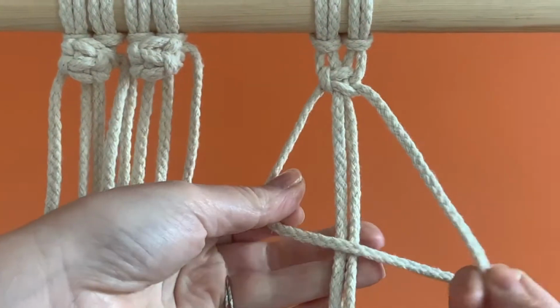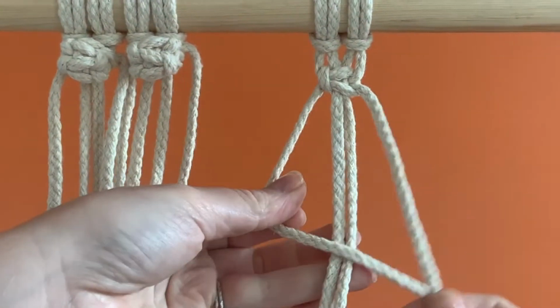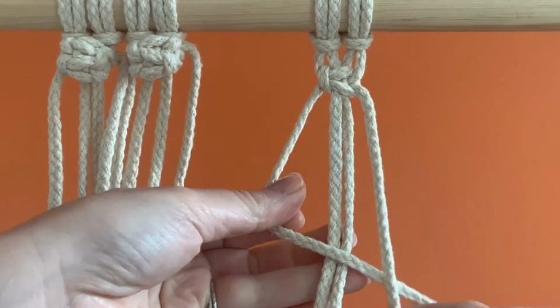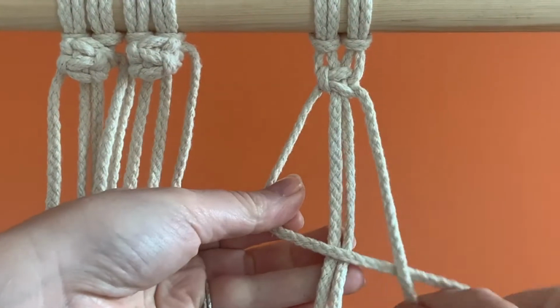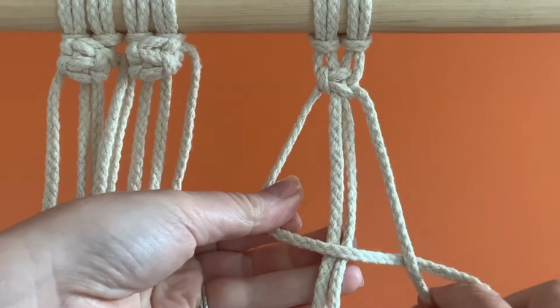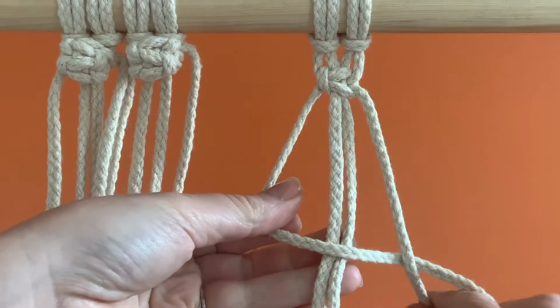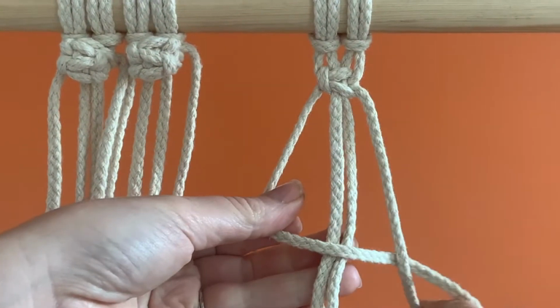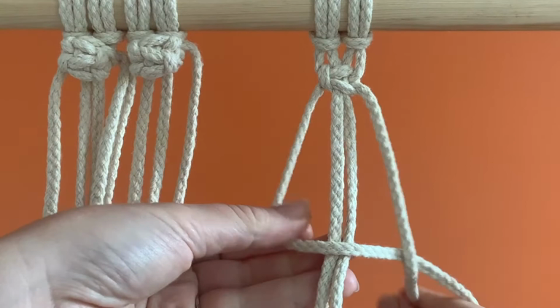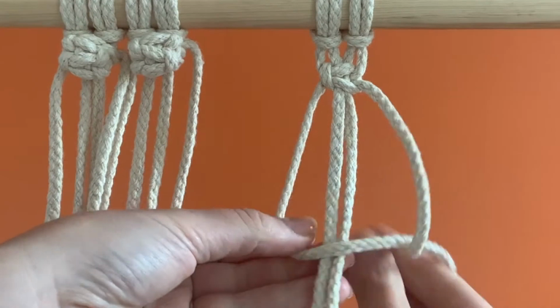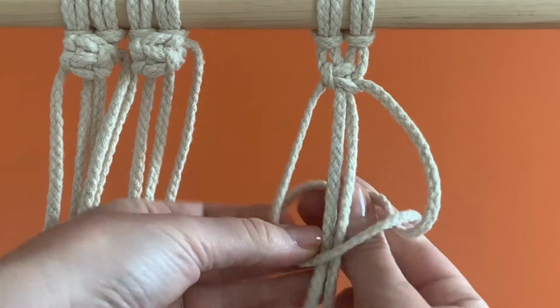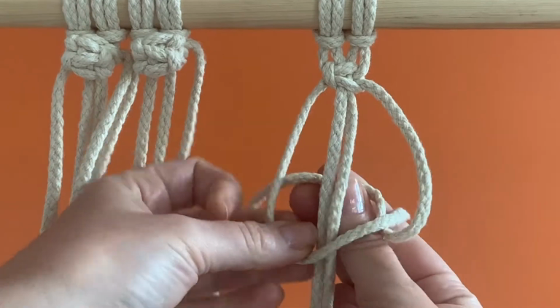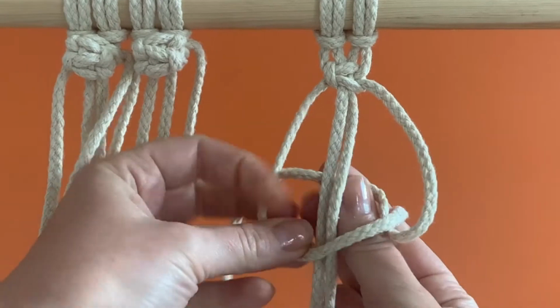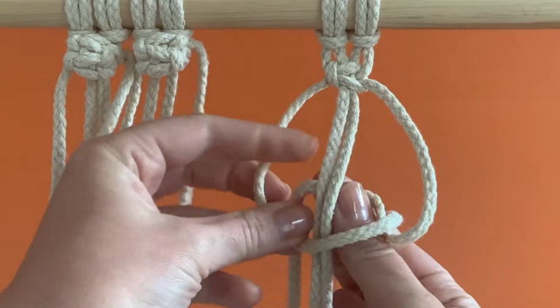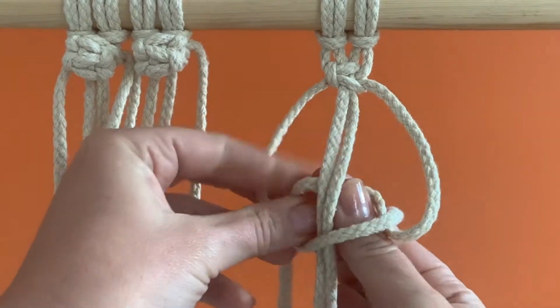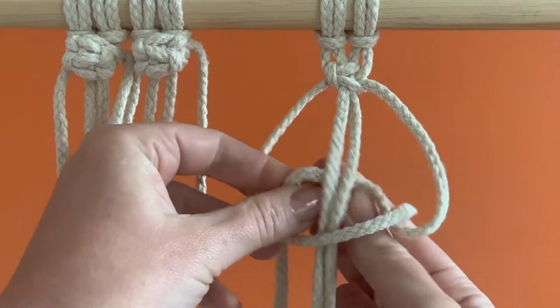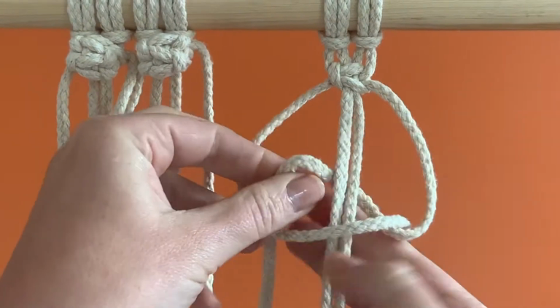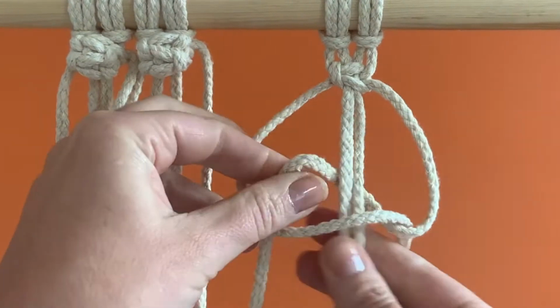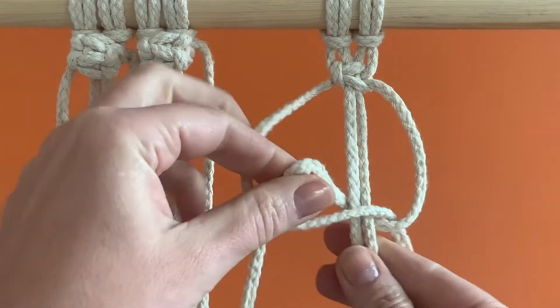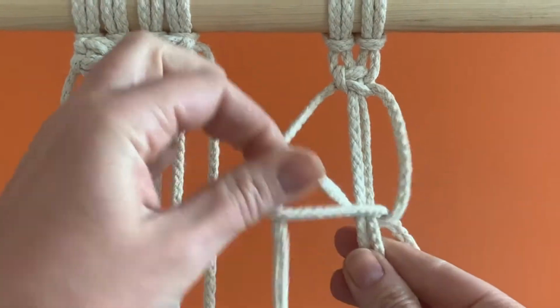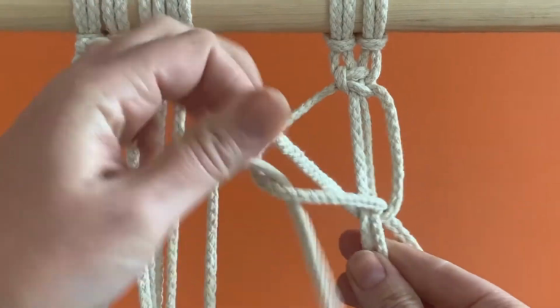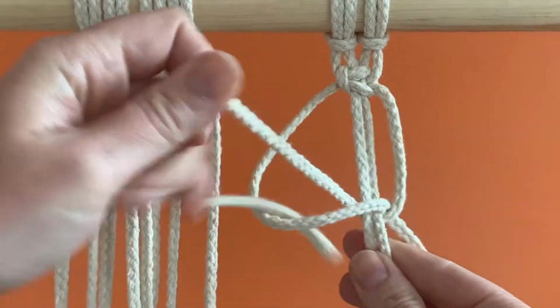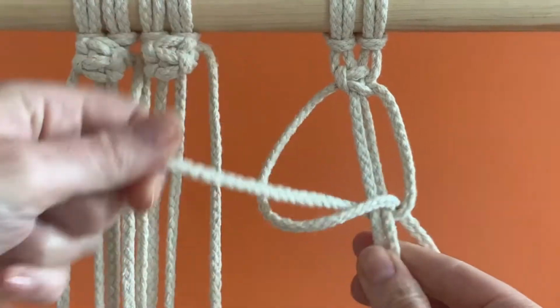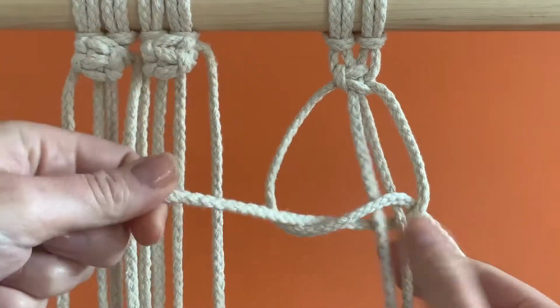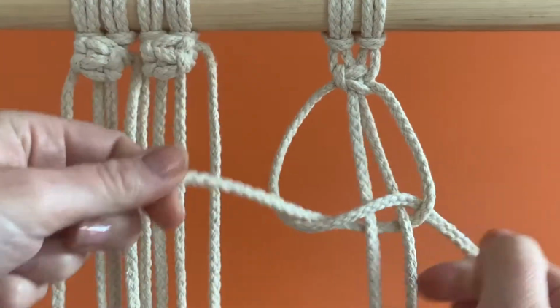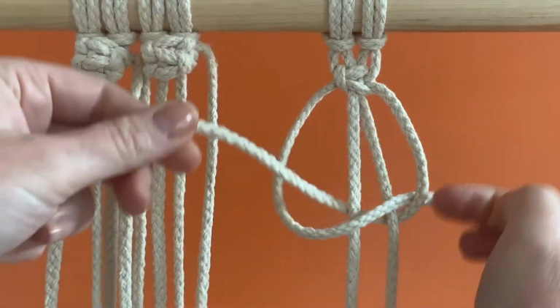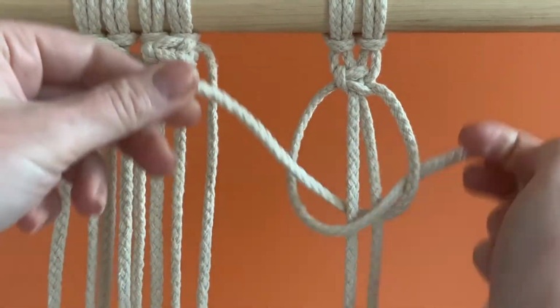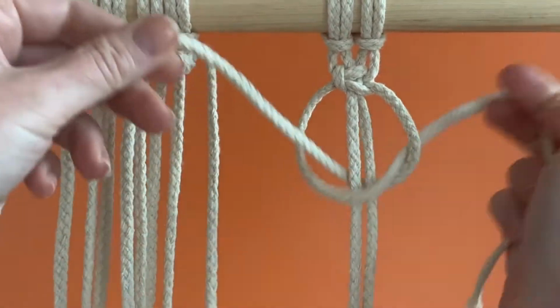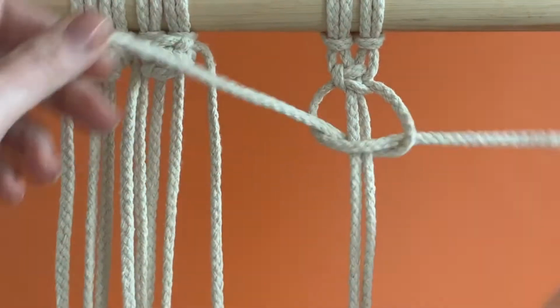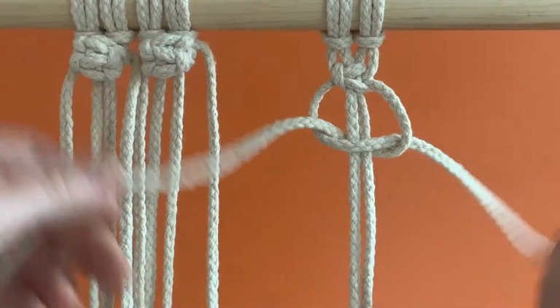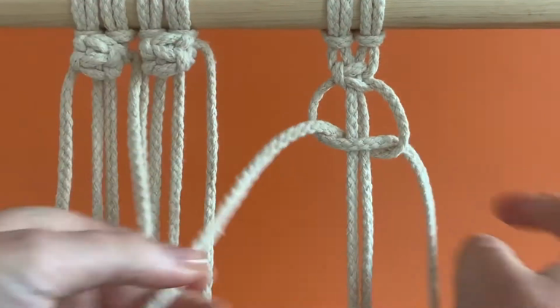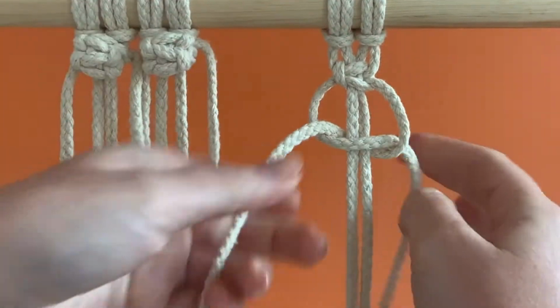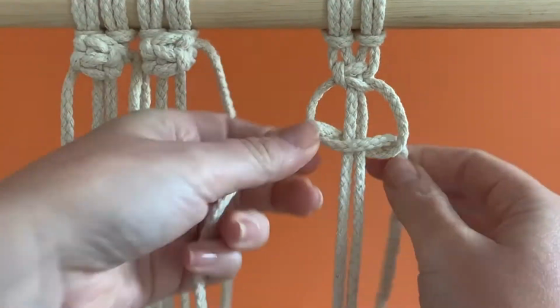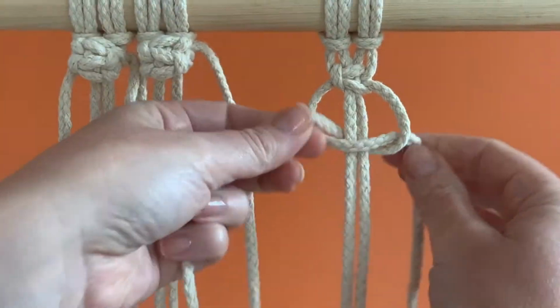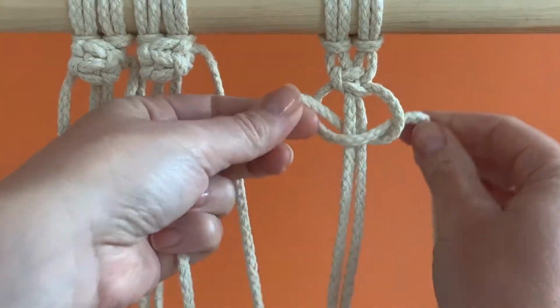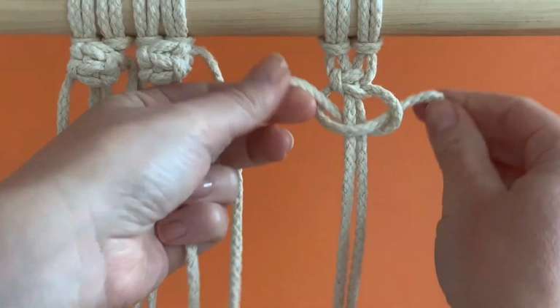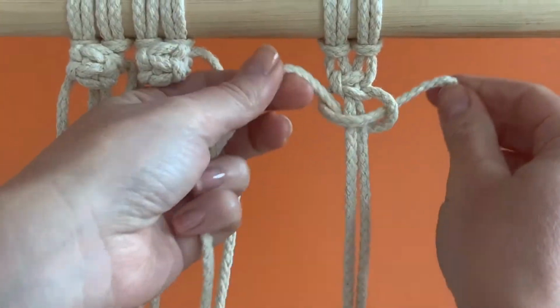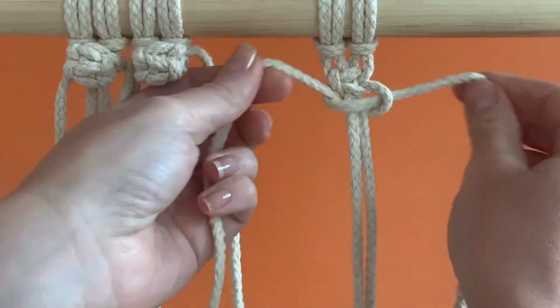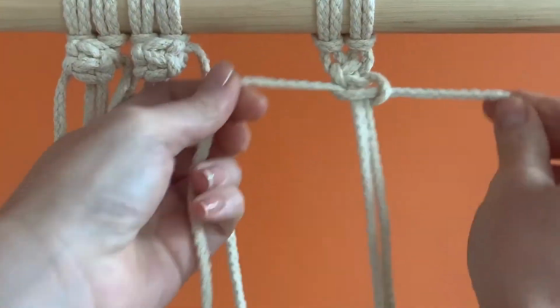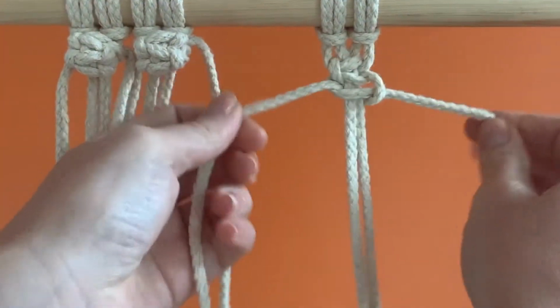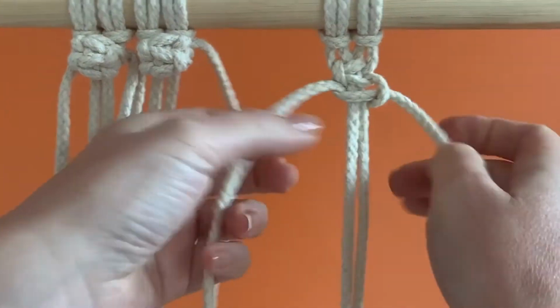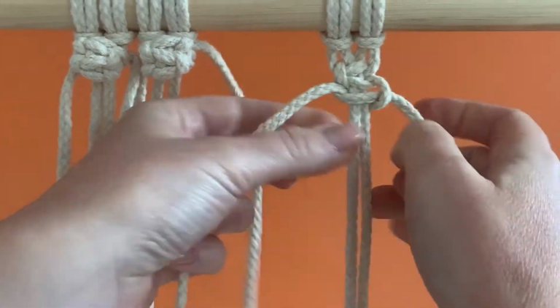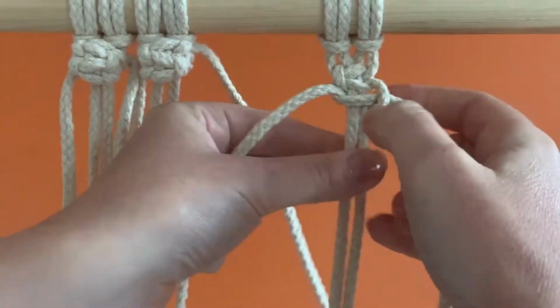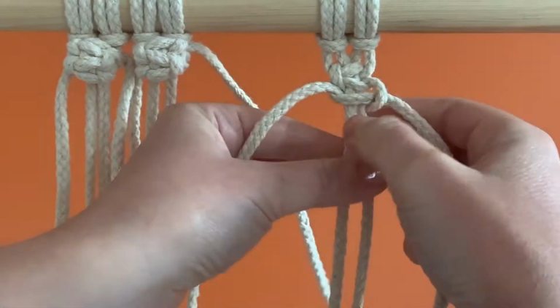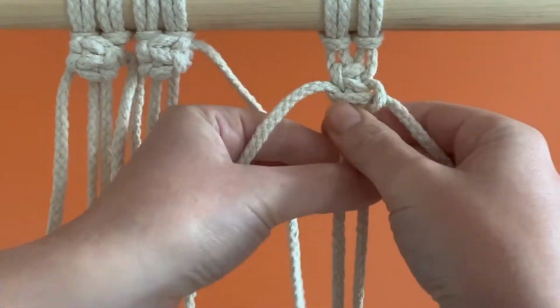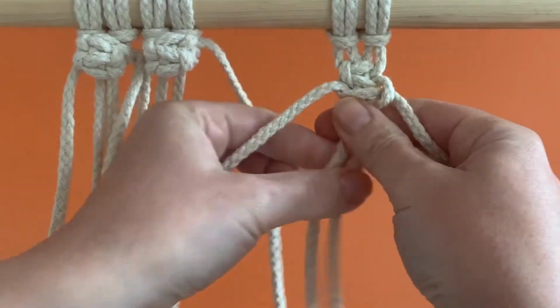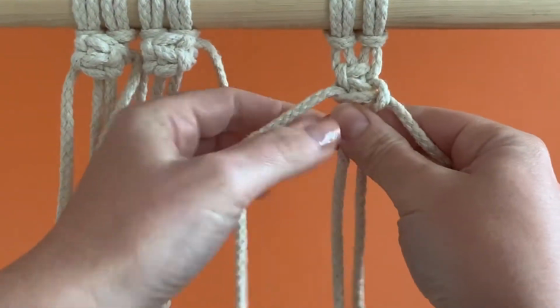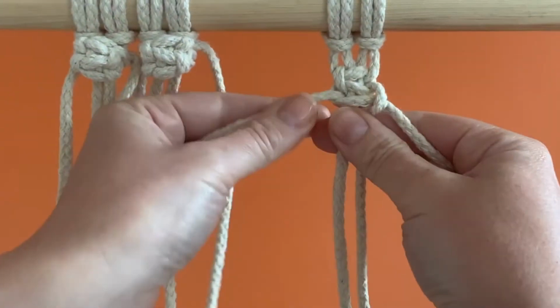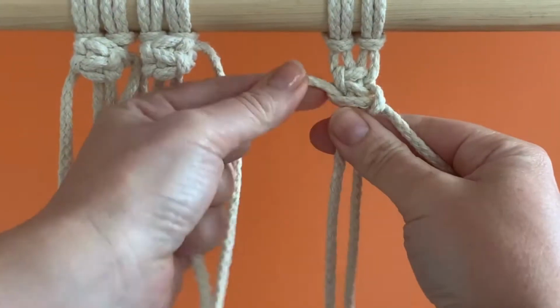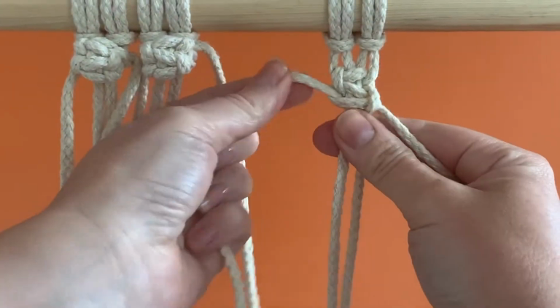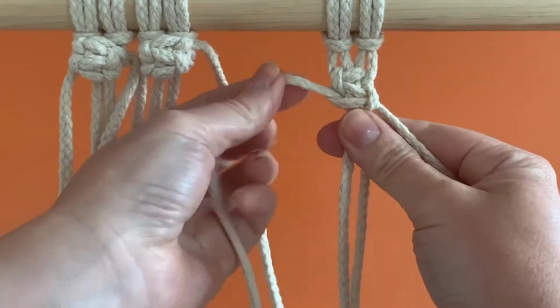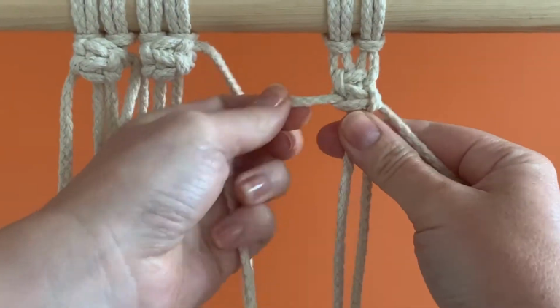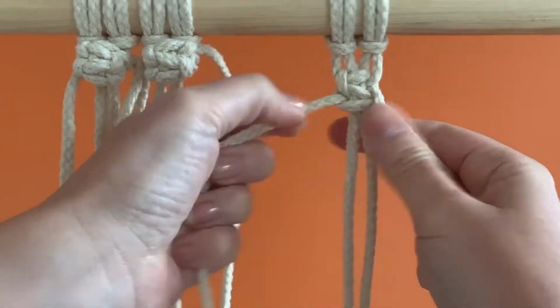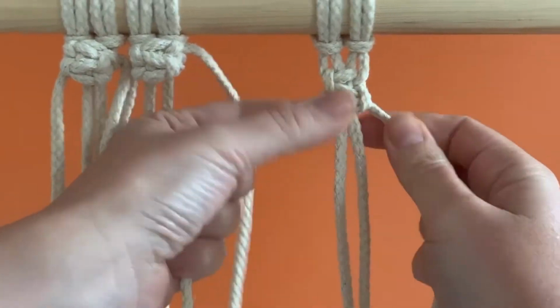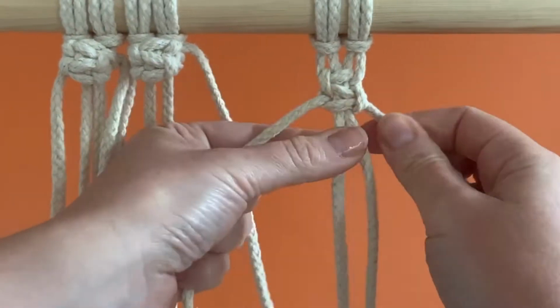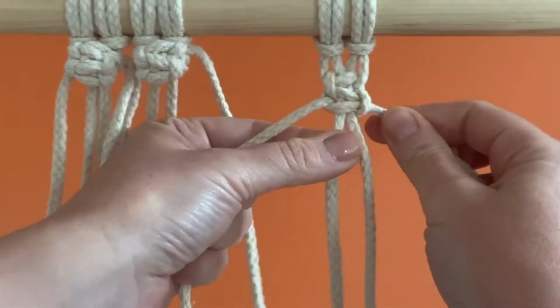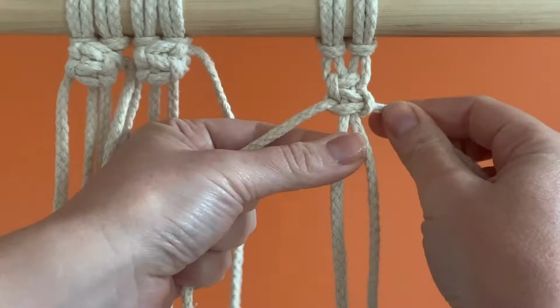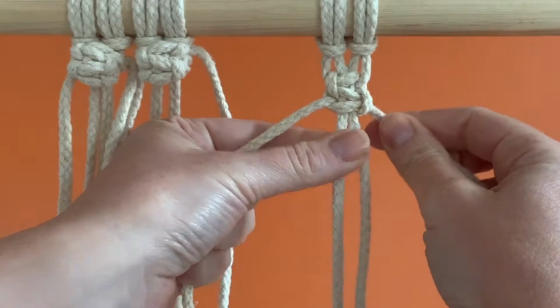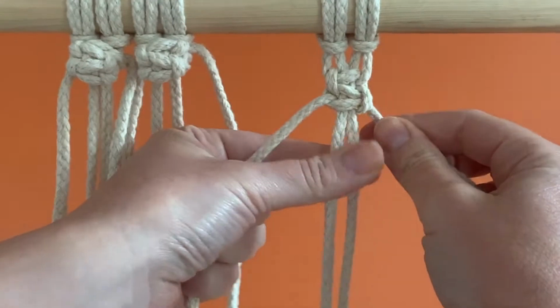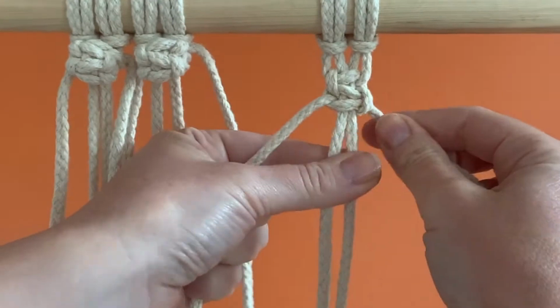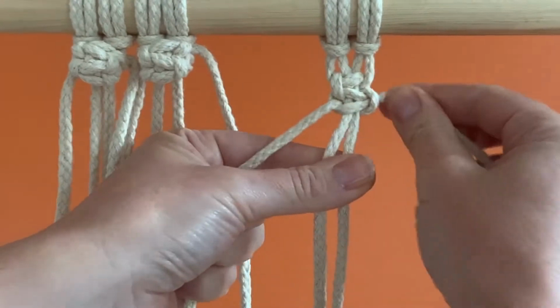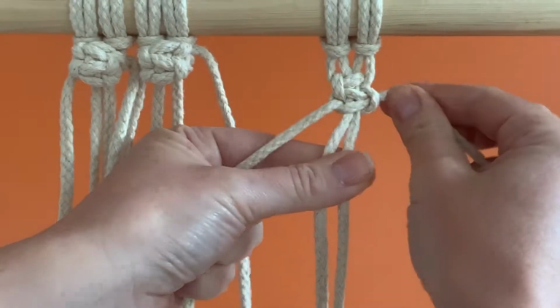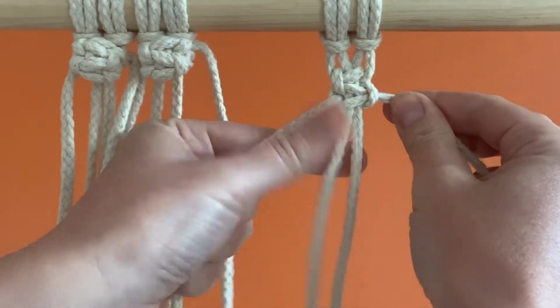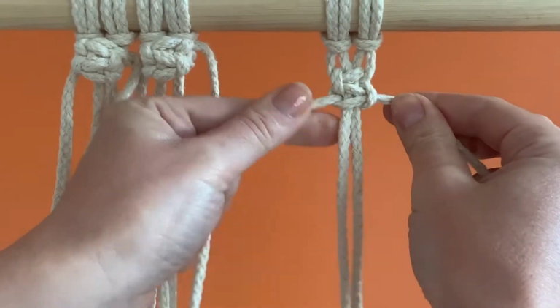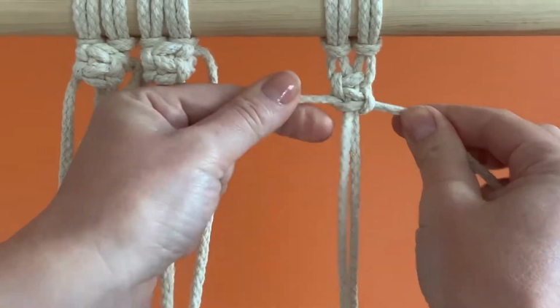Starting again with the left strand, repeat the process above and make 3 more half square knots, or 1.5 full square knots.